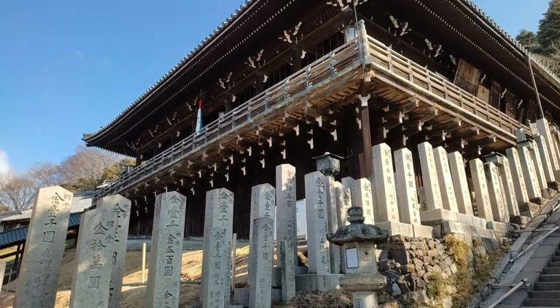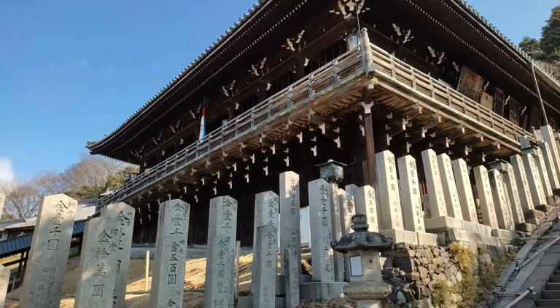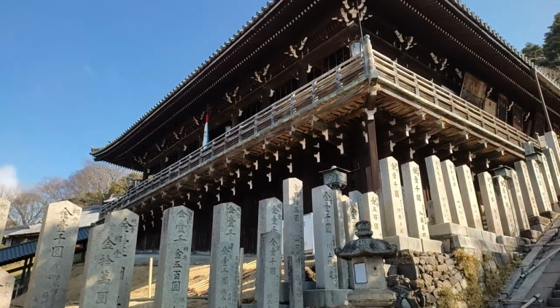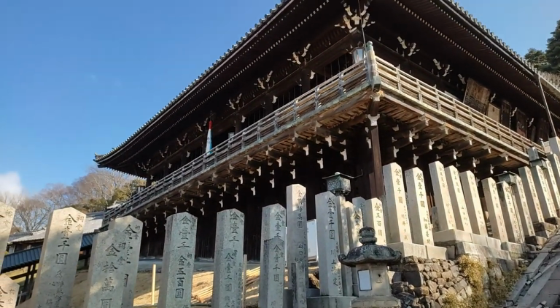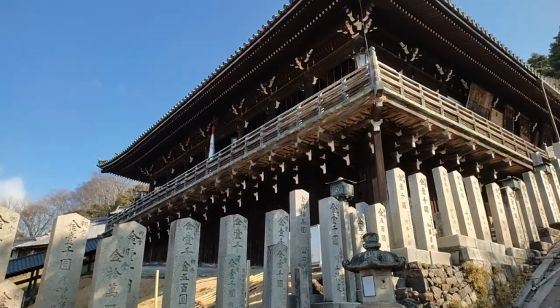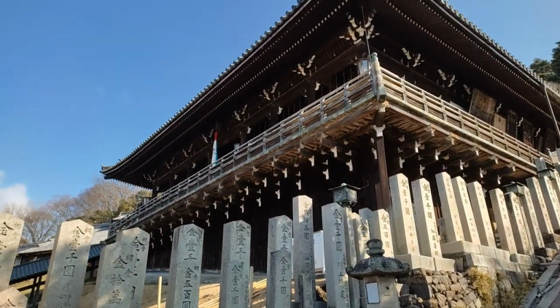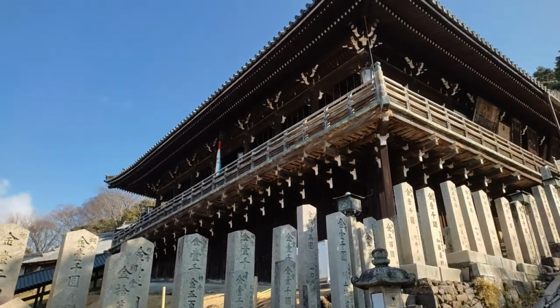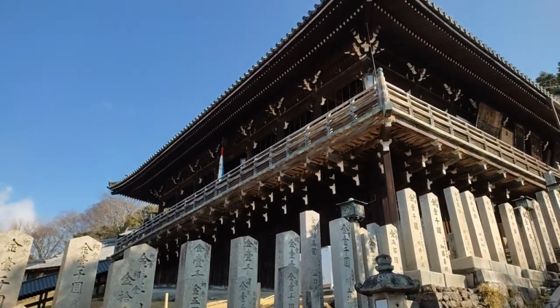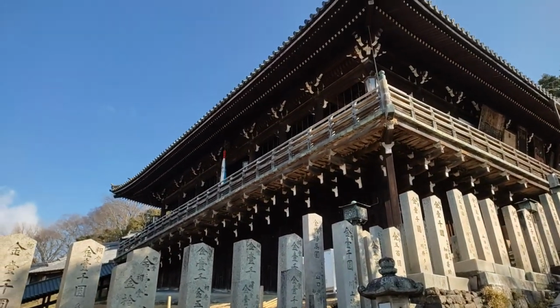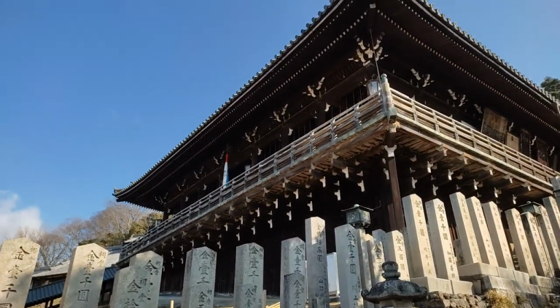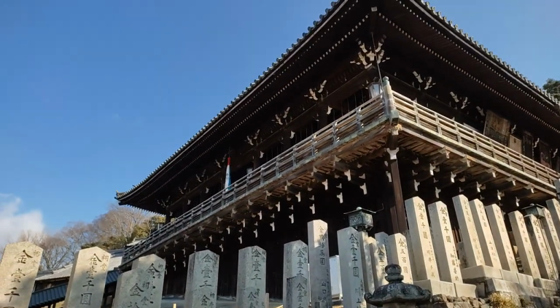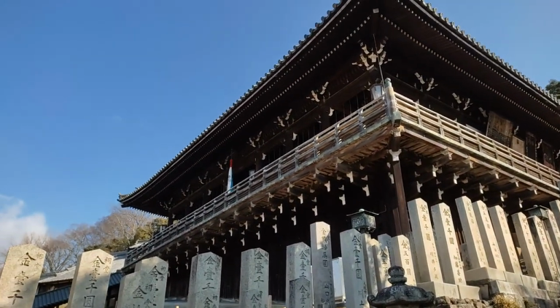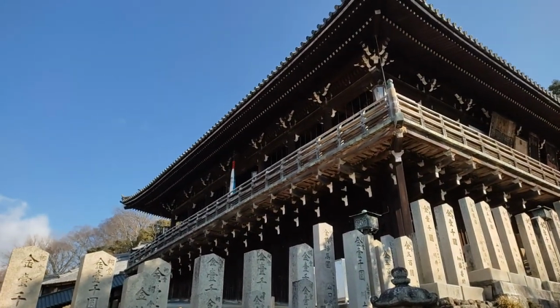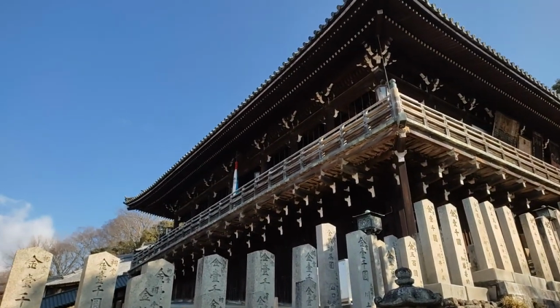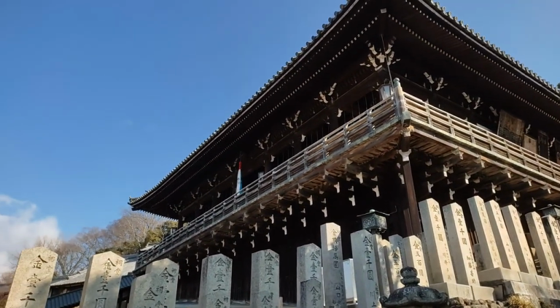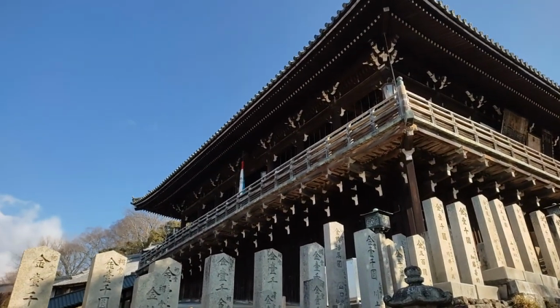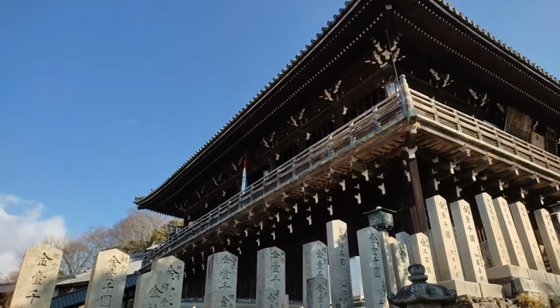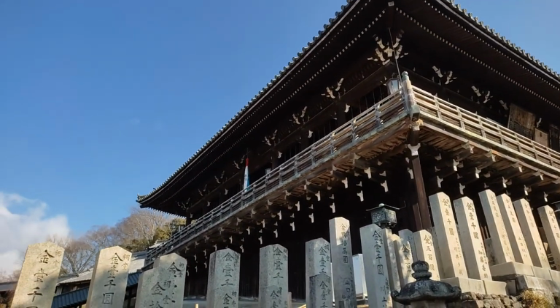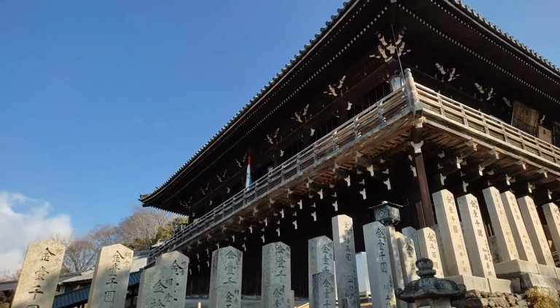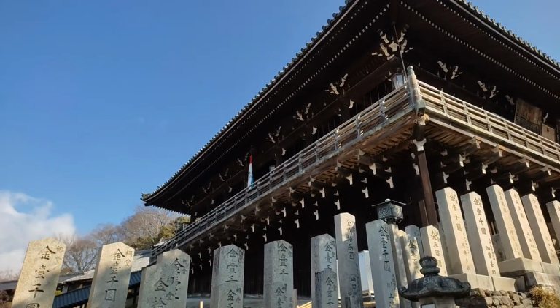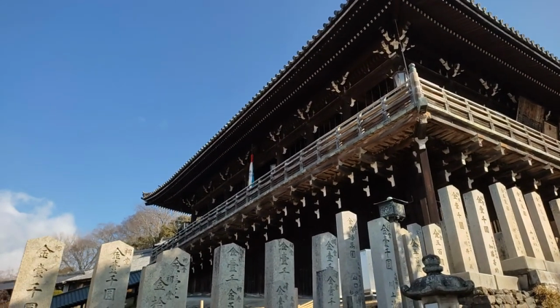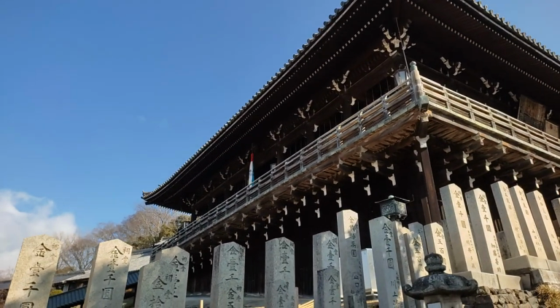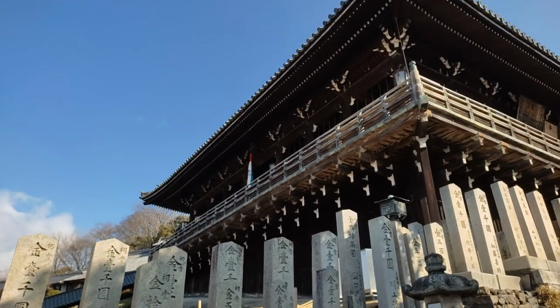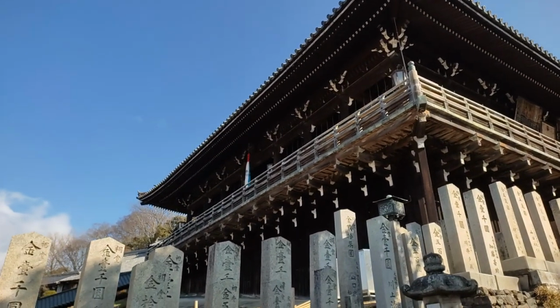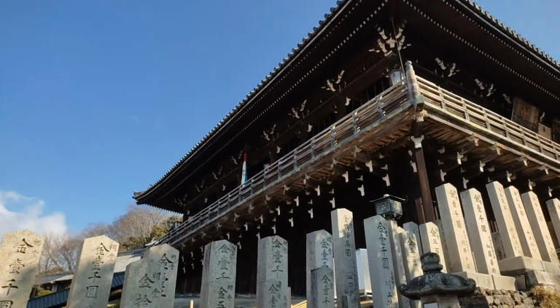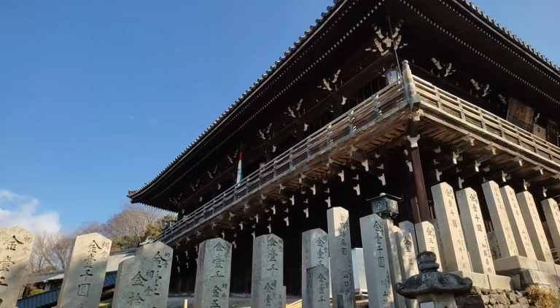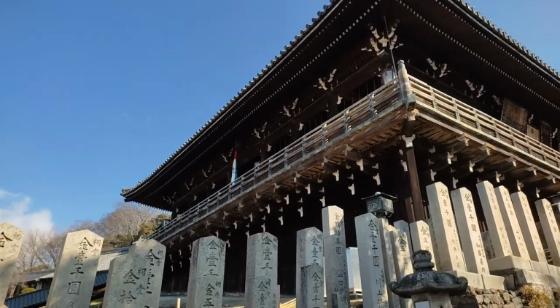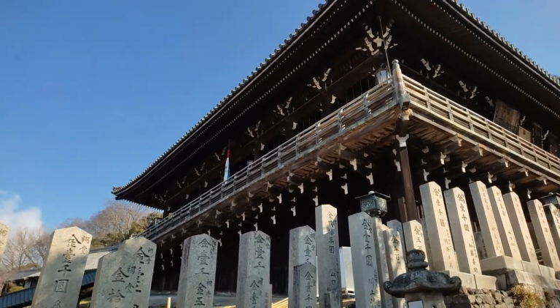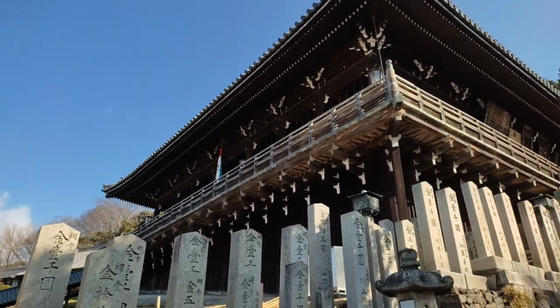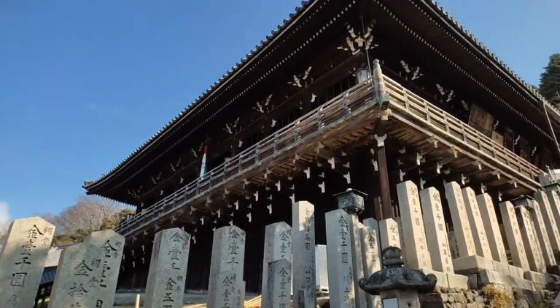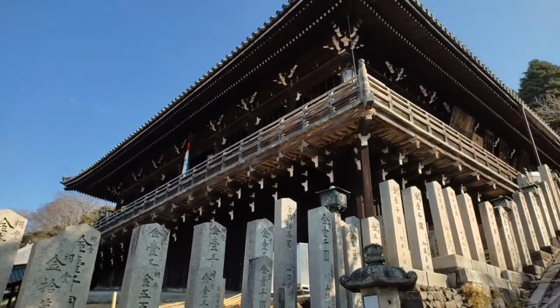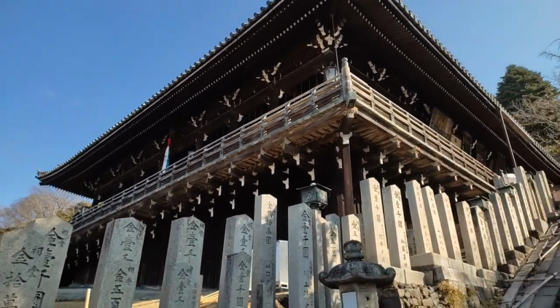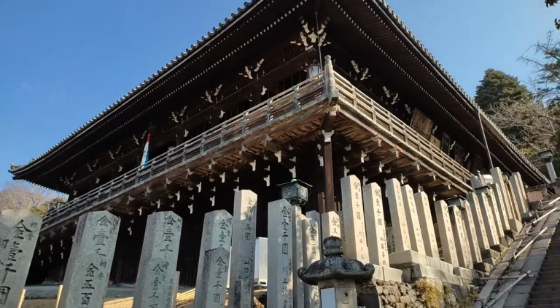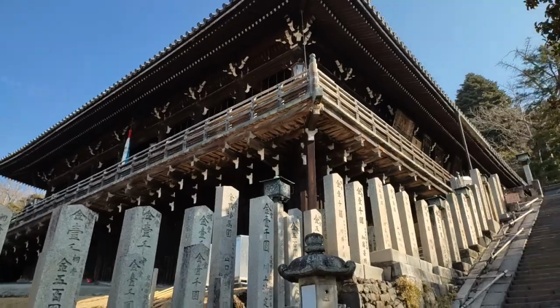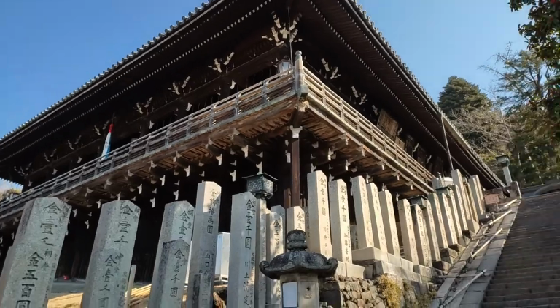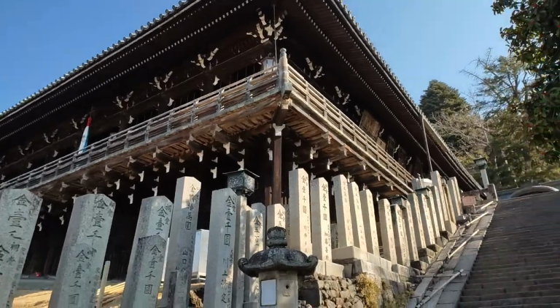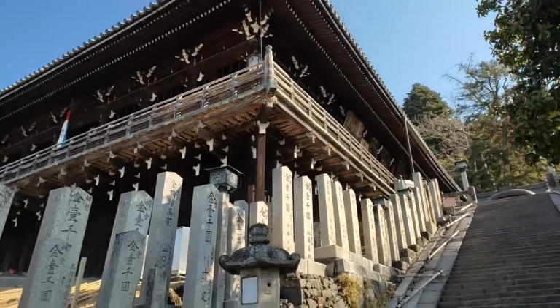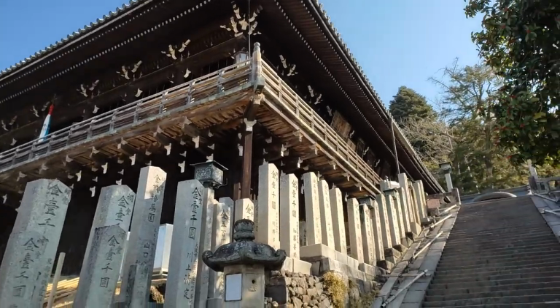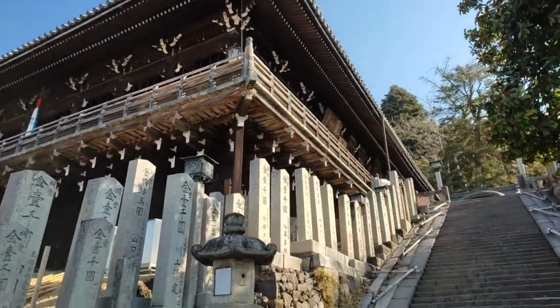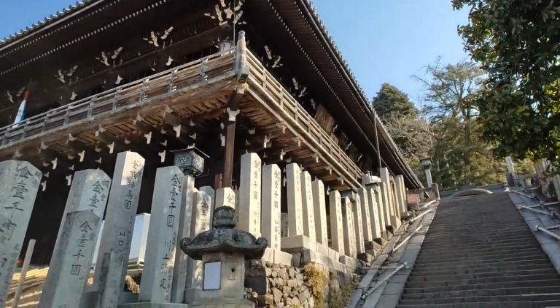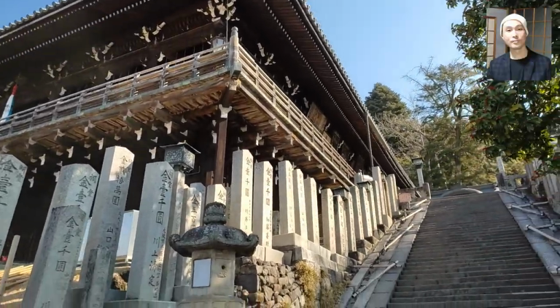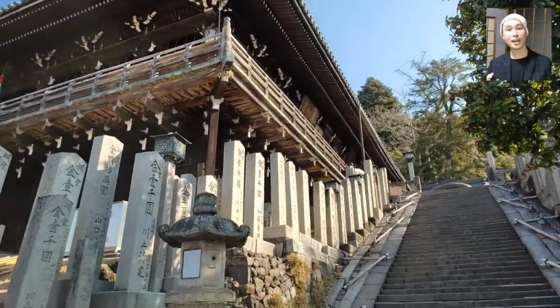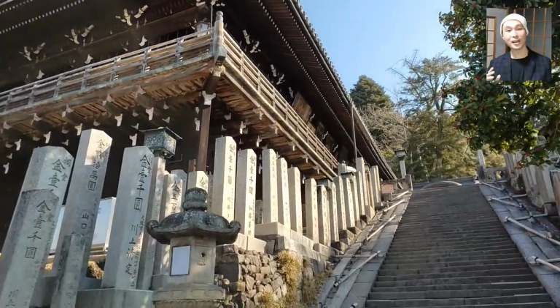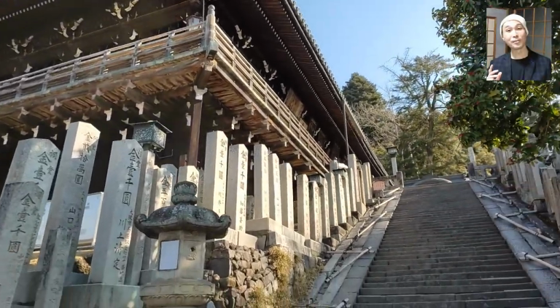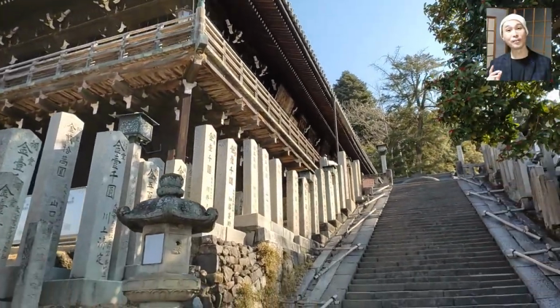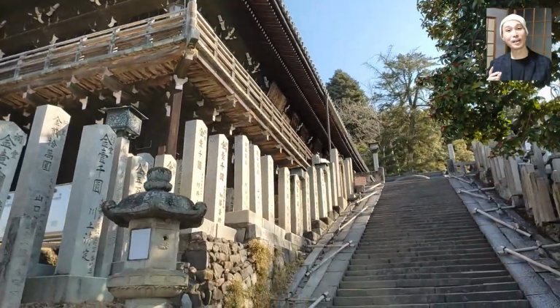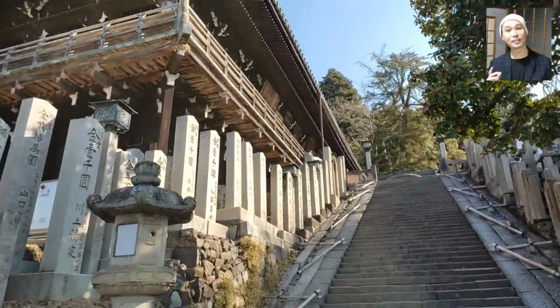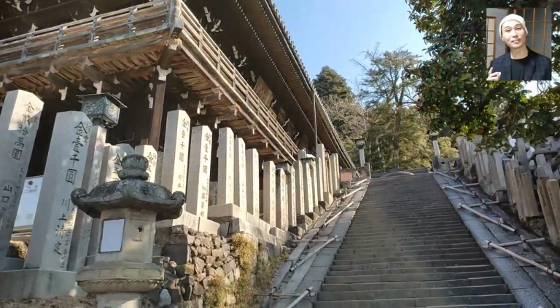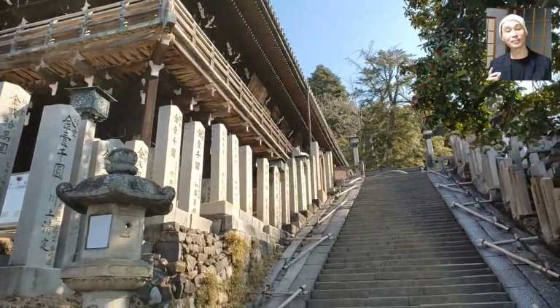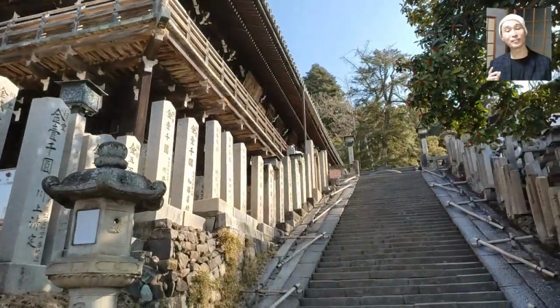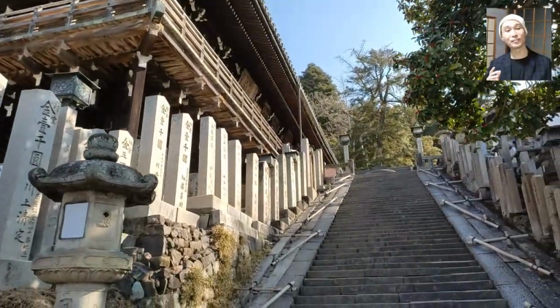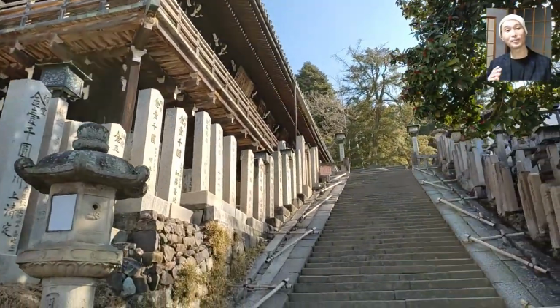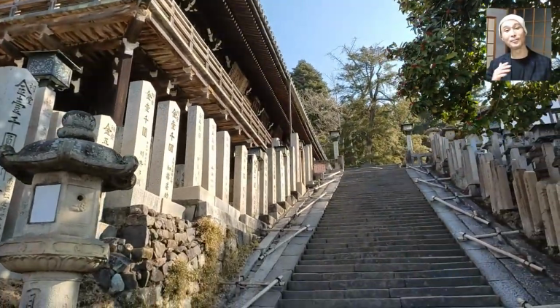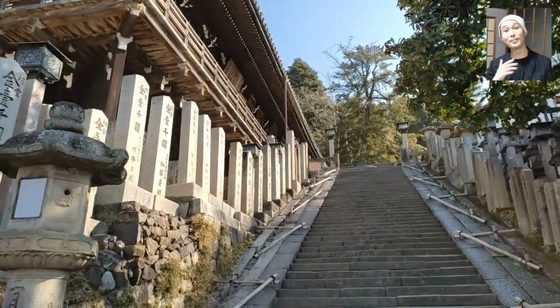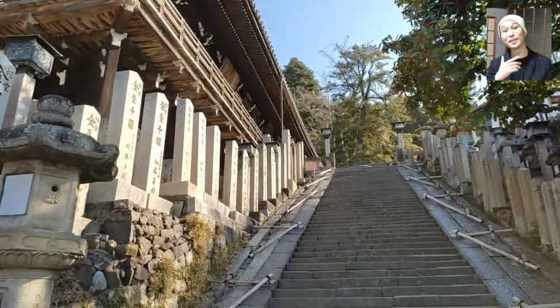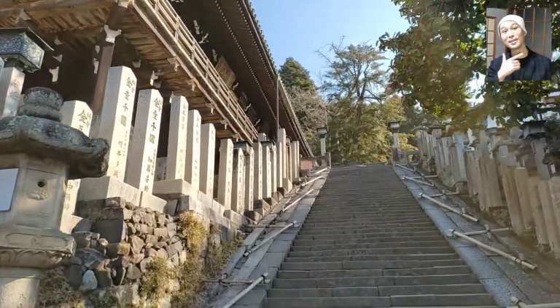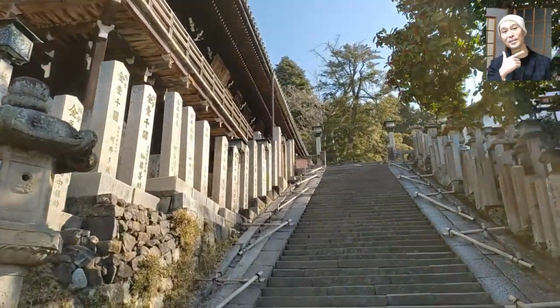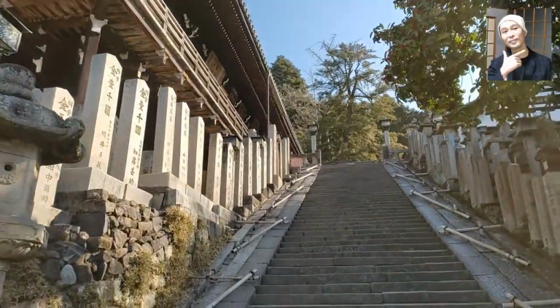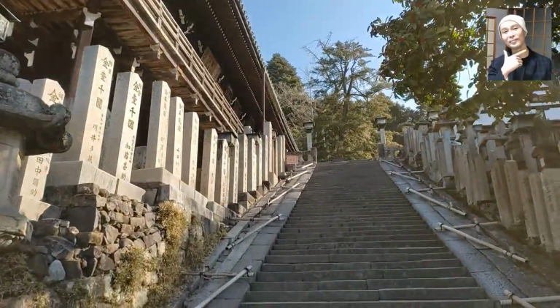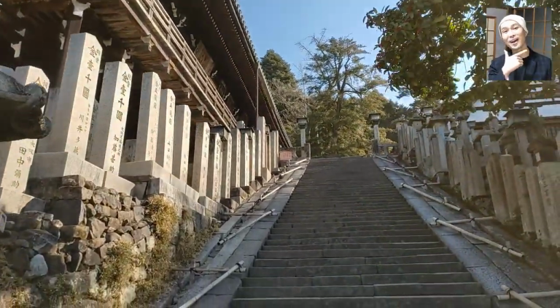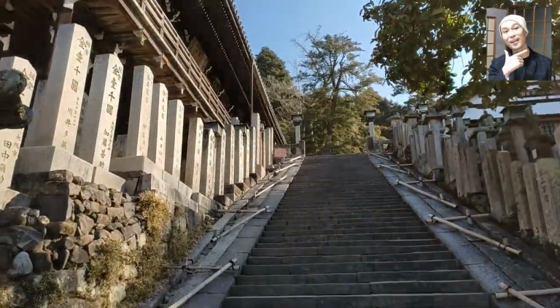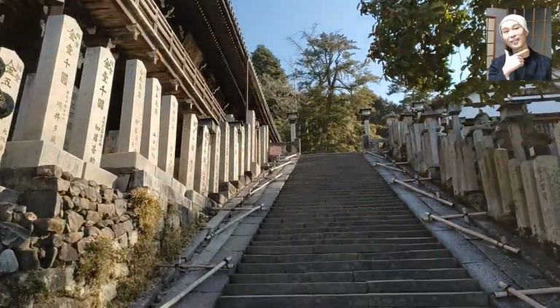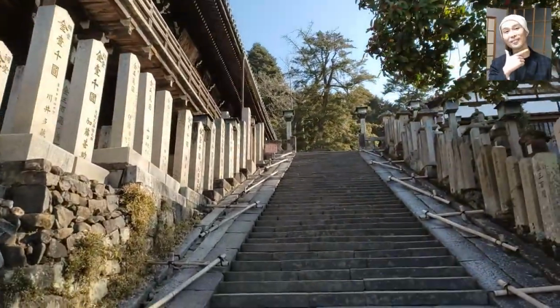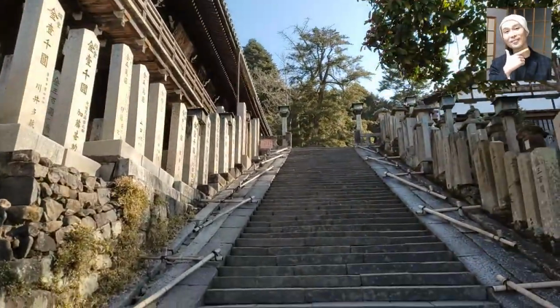The standing stone poles you see here show thanks to those who donated funds to build this place. Each of them displays the amount of donation as well as the name of the donor — like, 2 billion dollars!